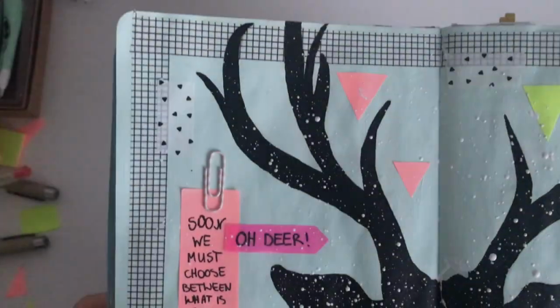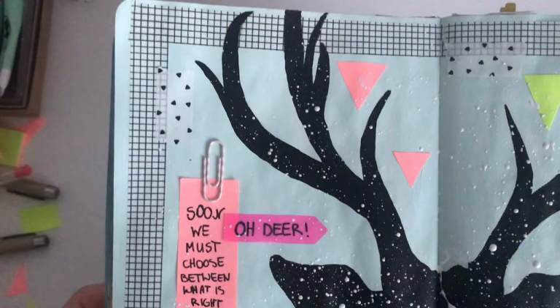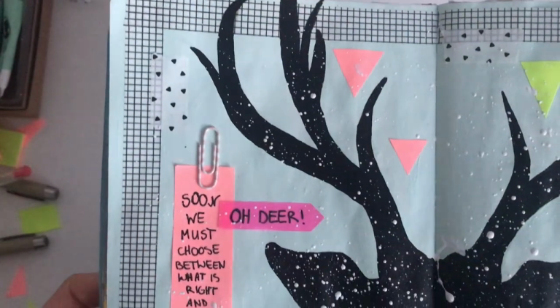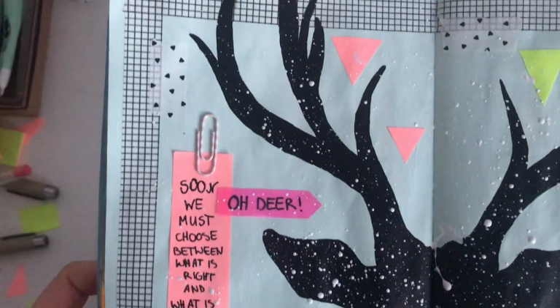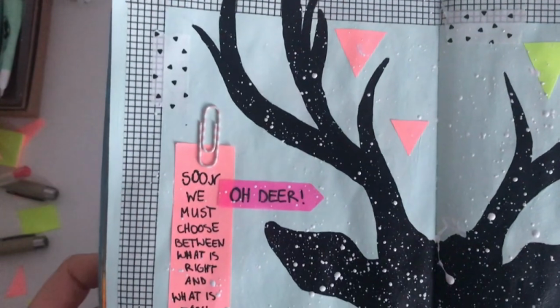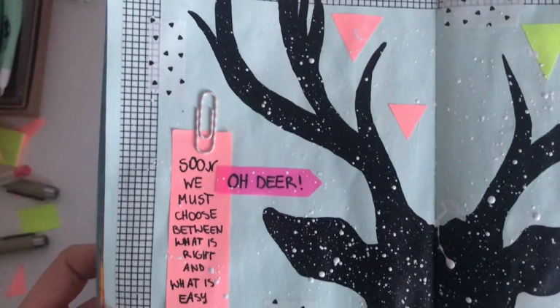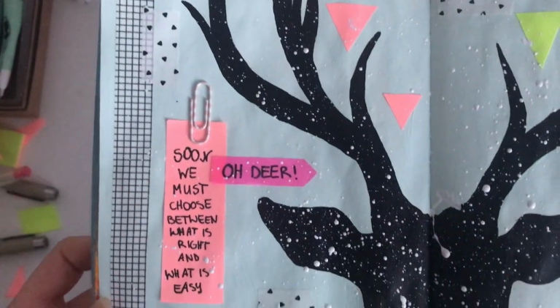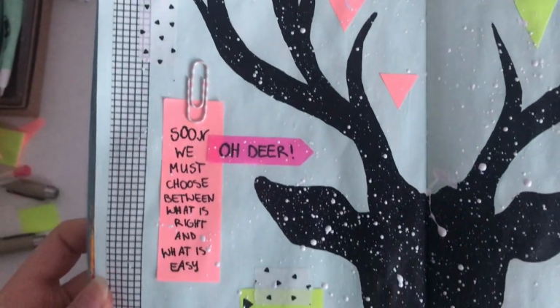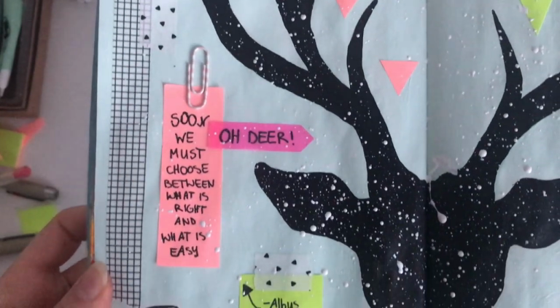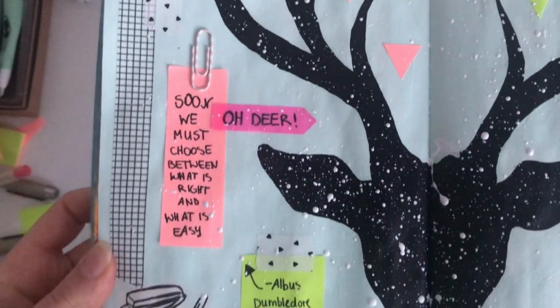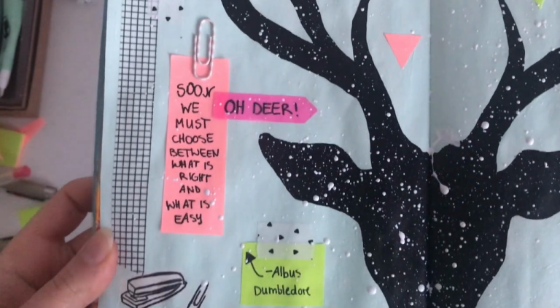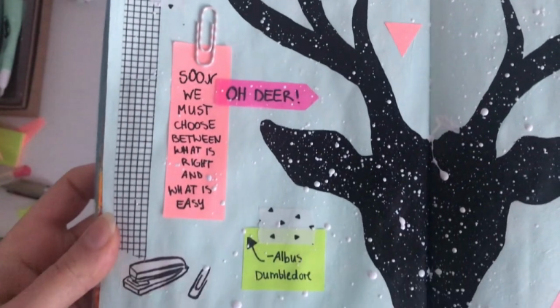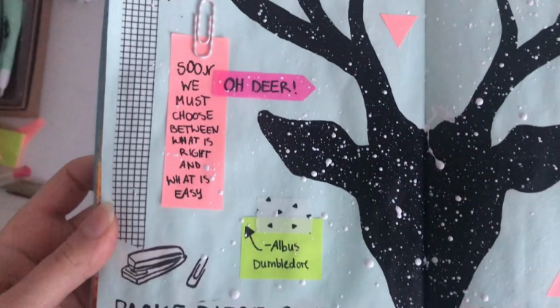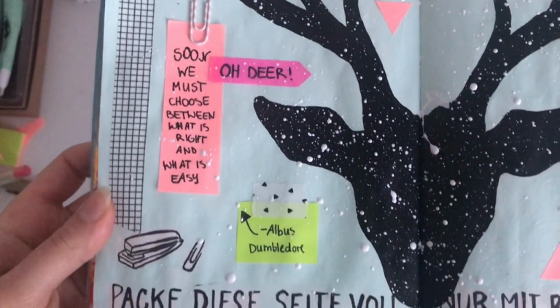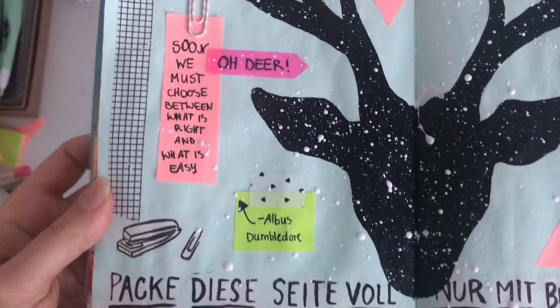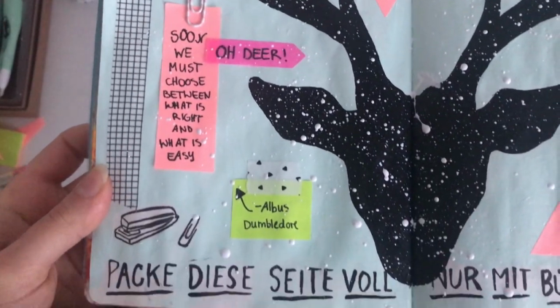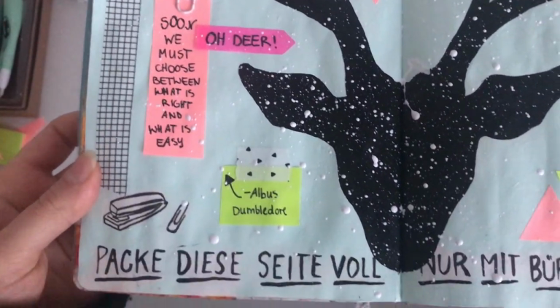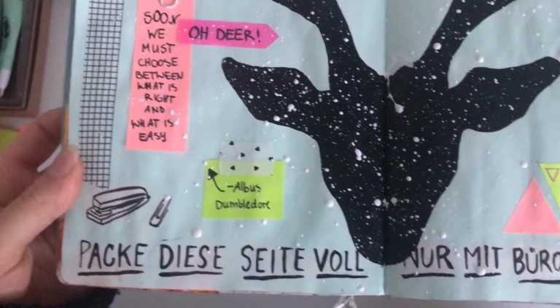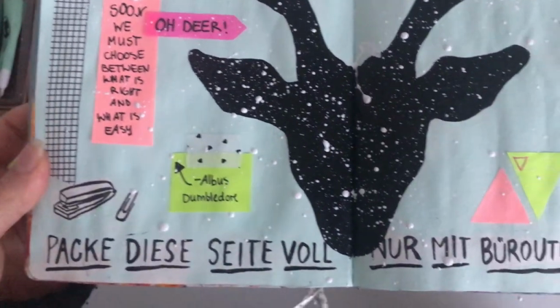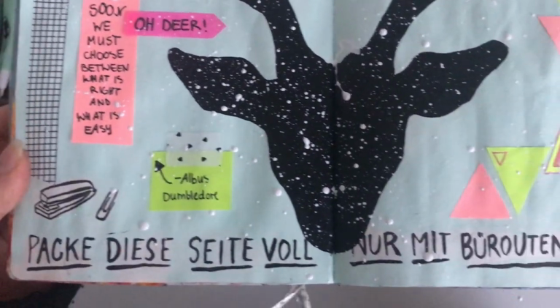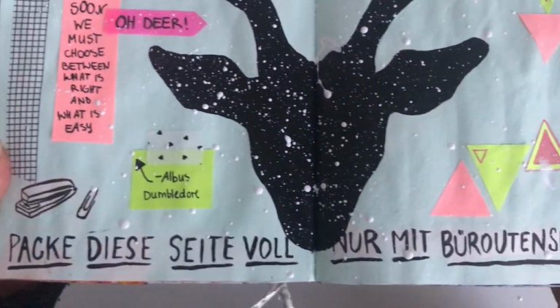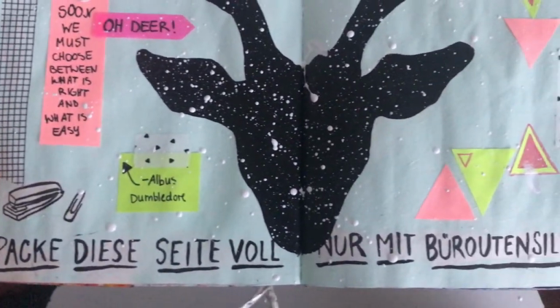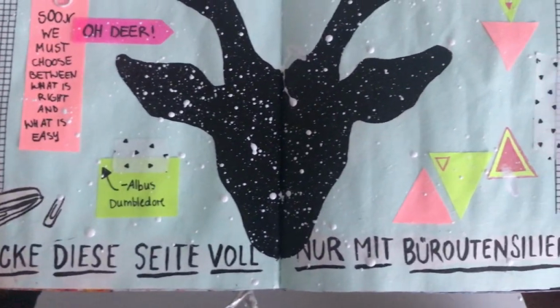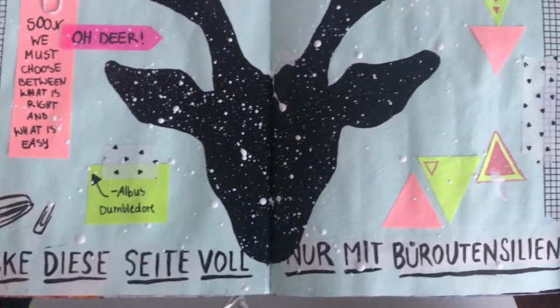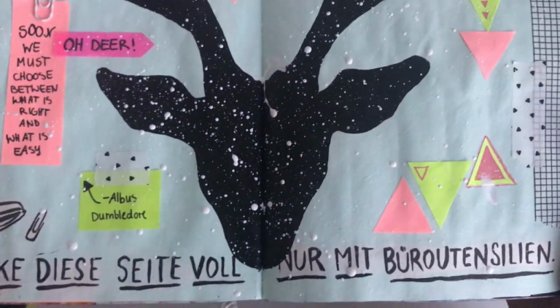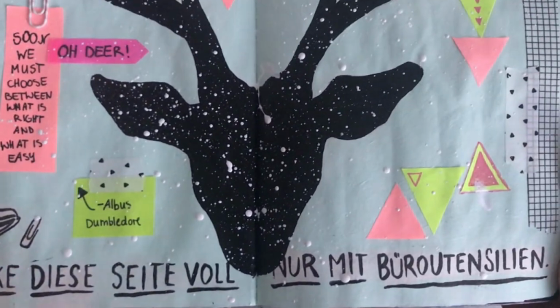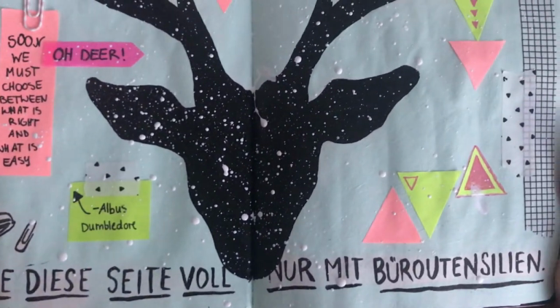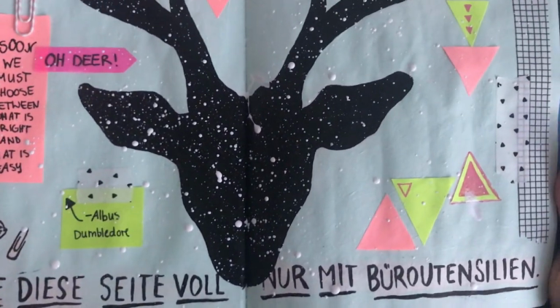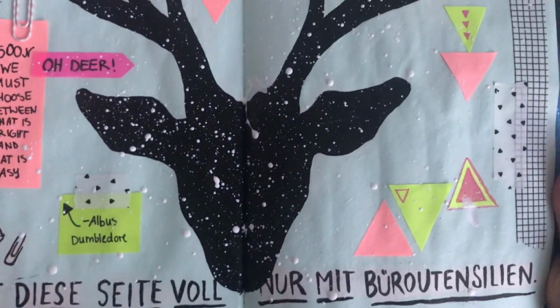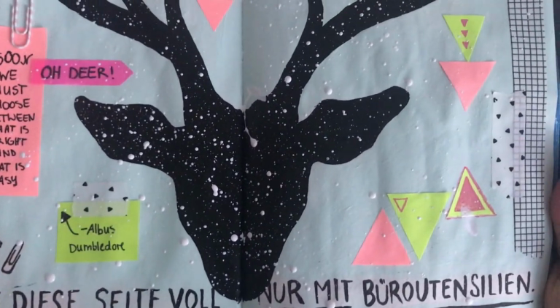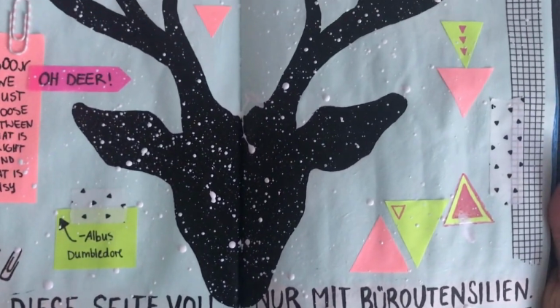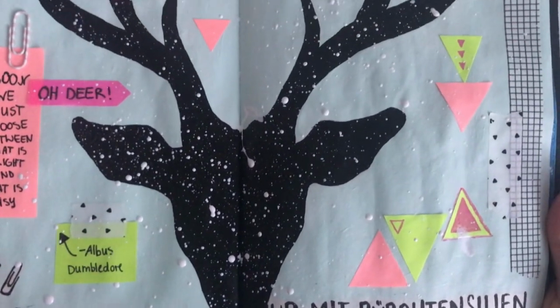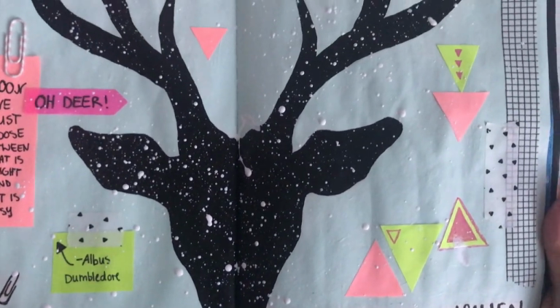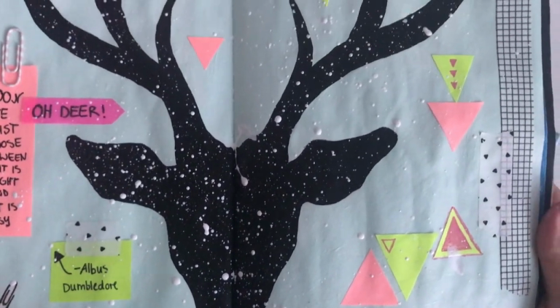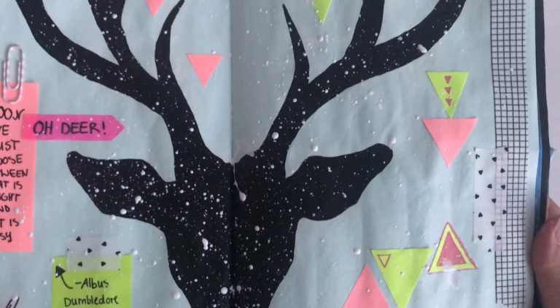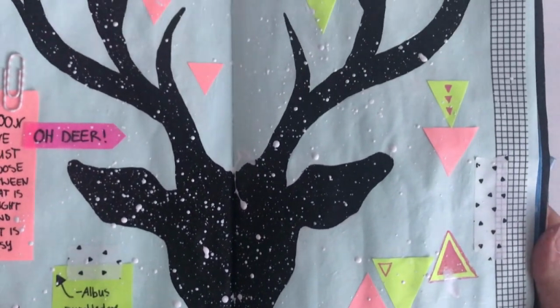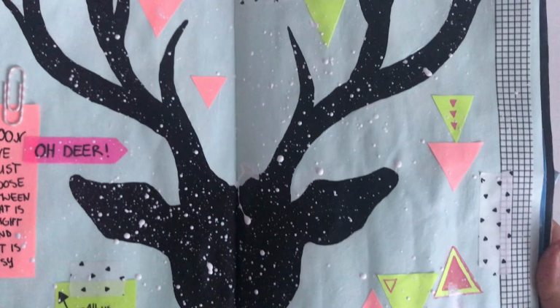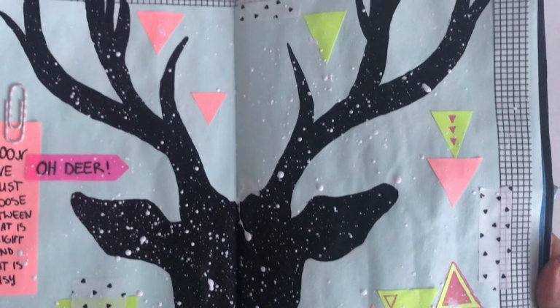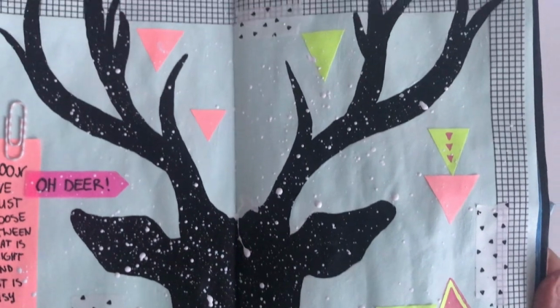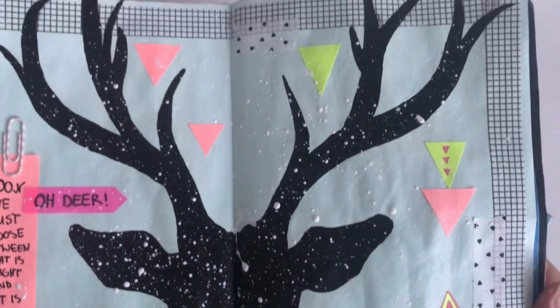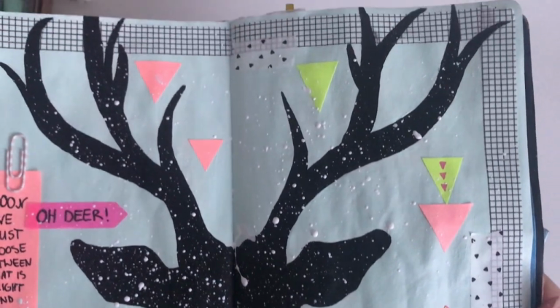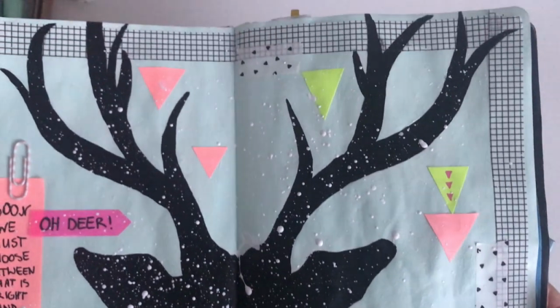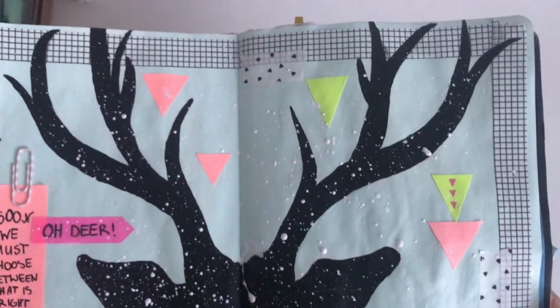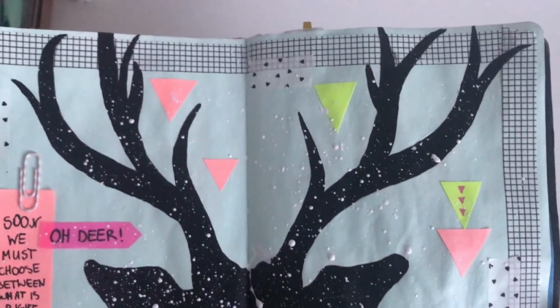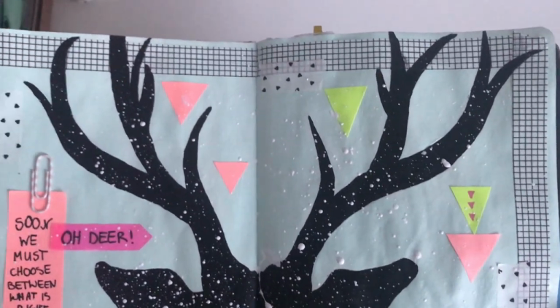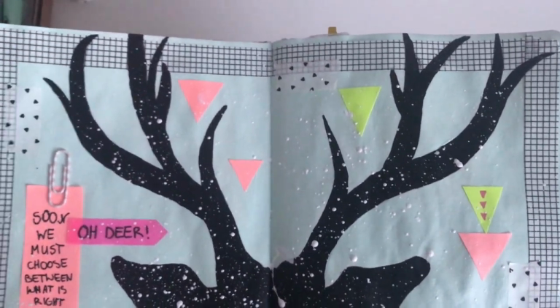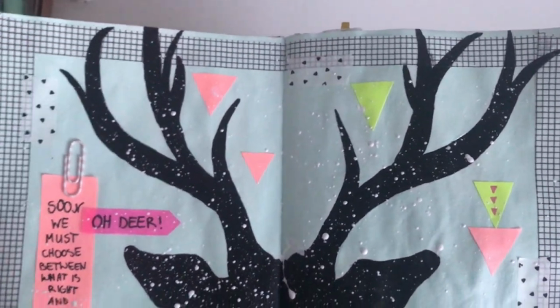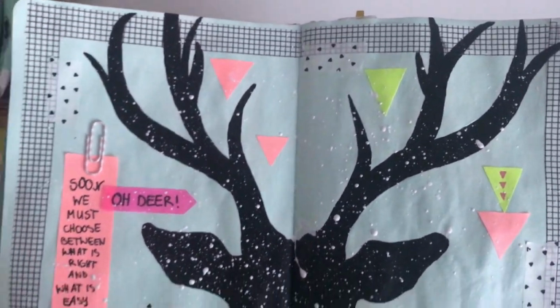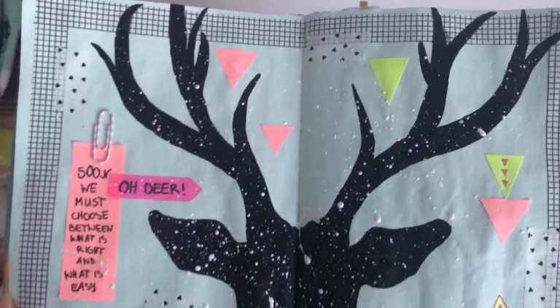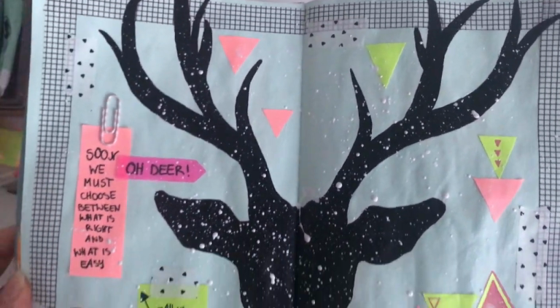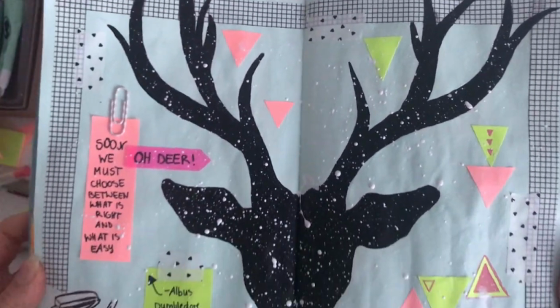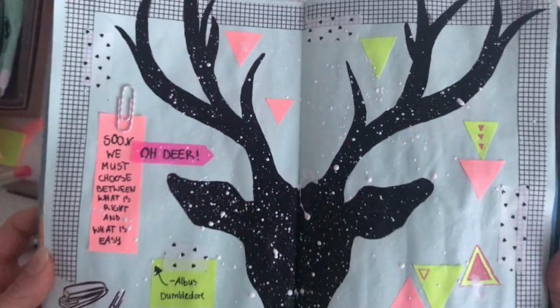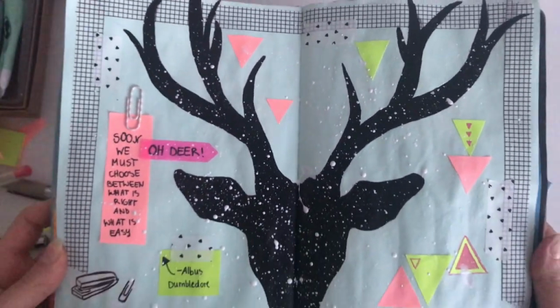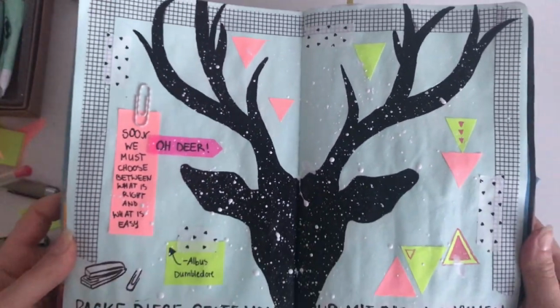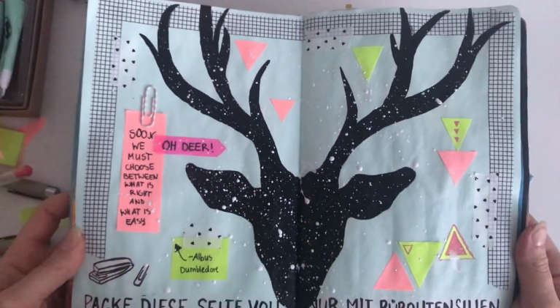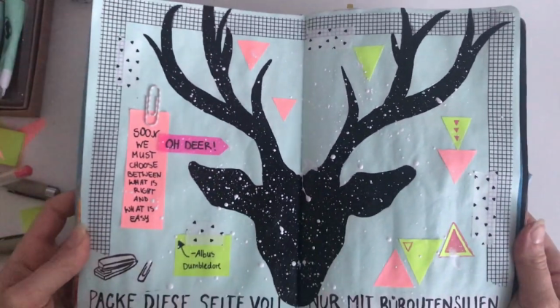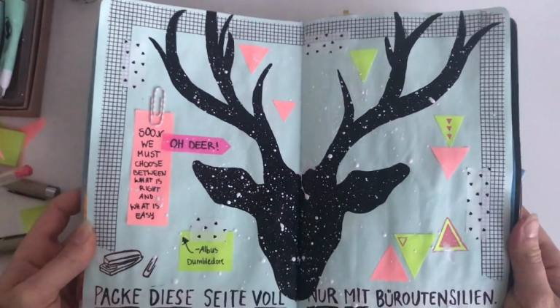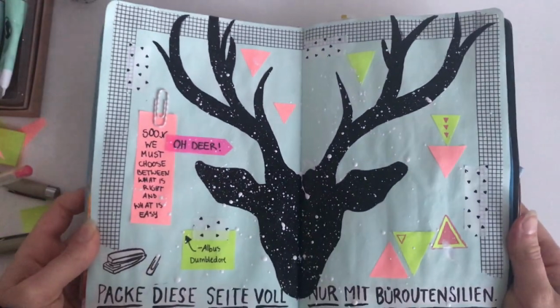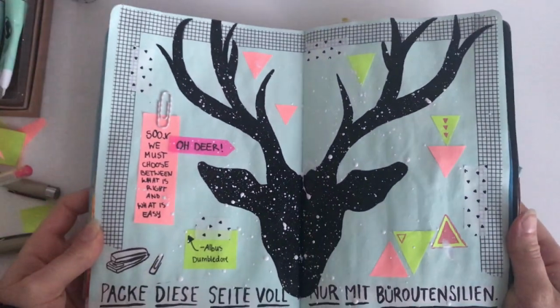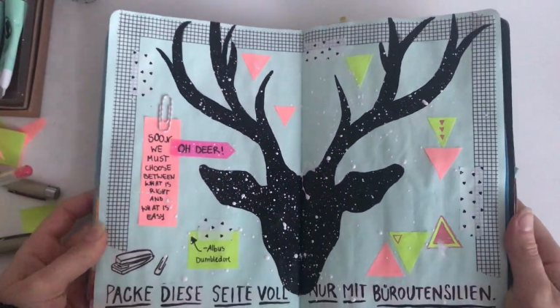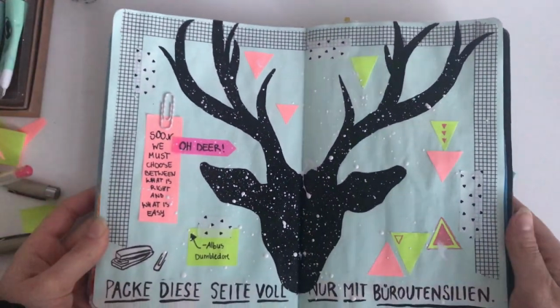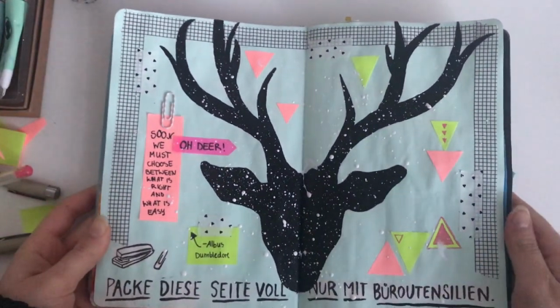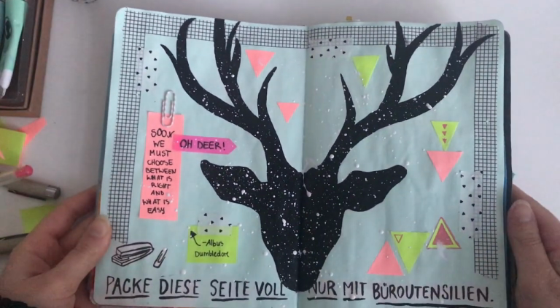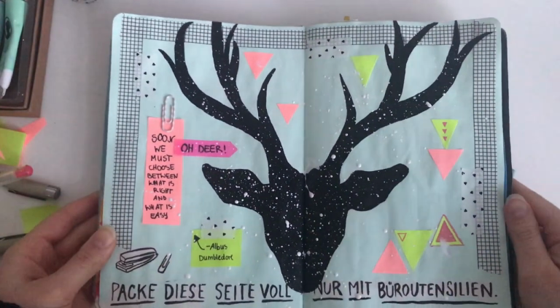And here's the finished page! Thank you so much for watching, I hope you enjoyed this video and see you next time, bye!